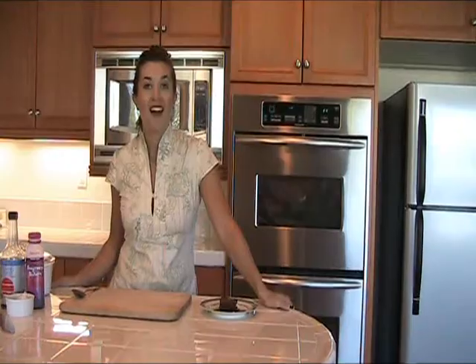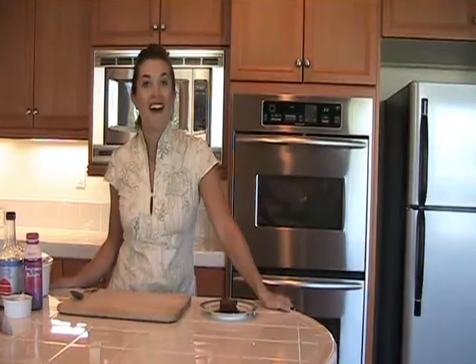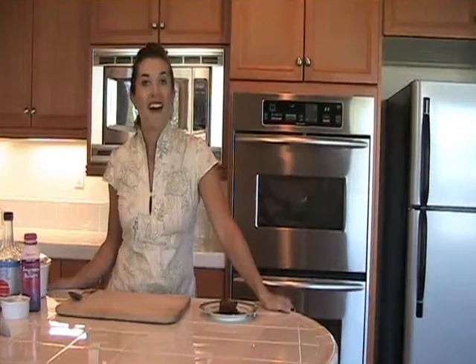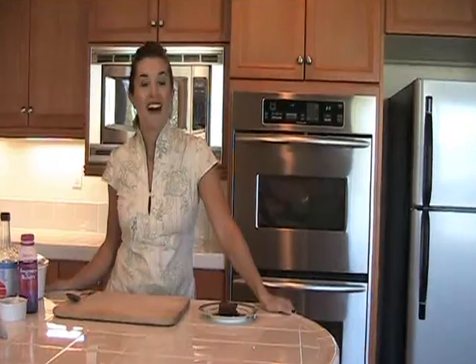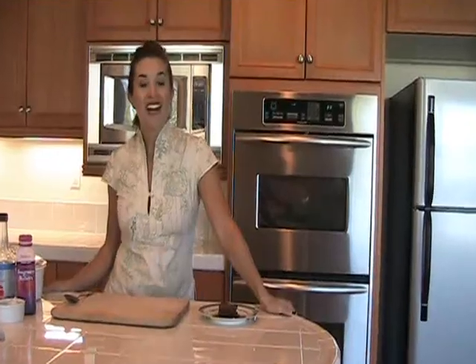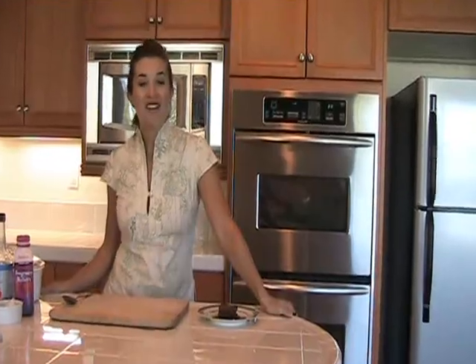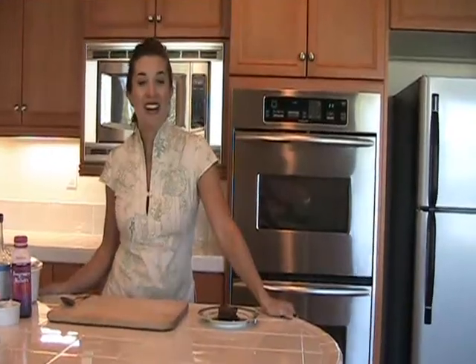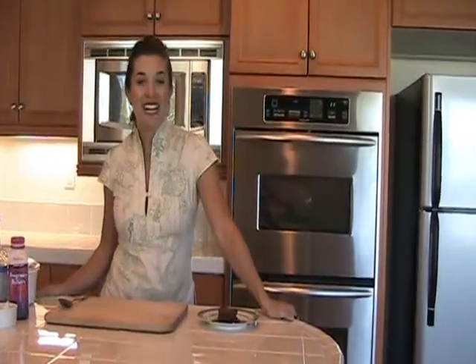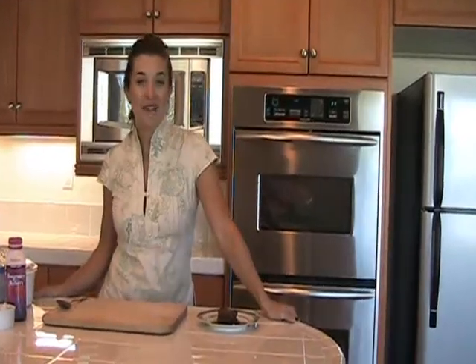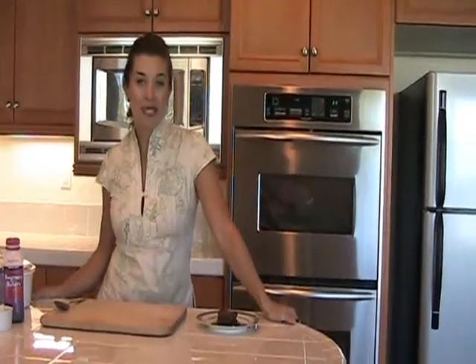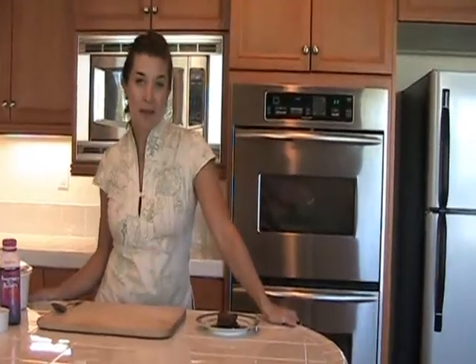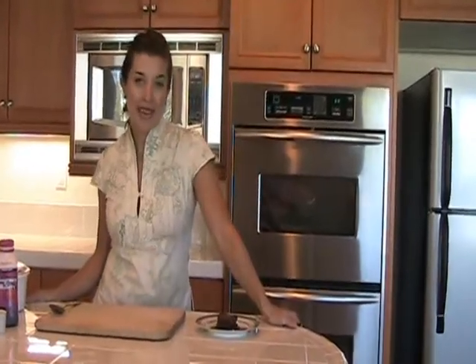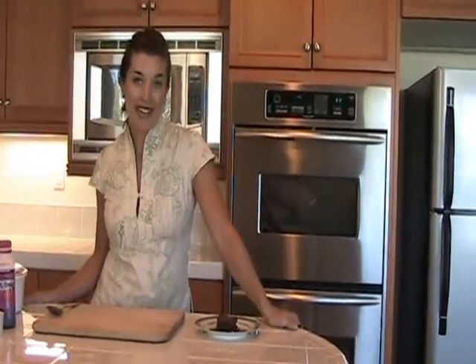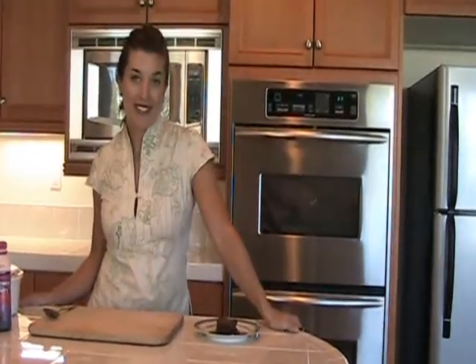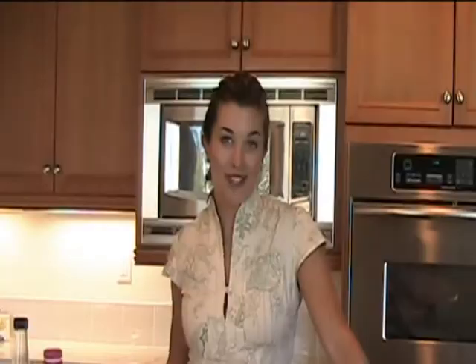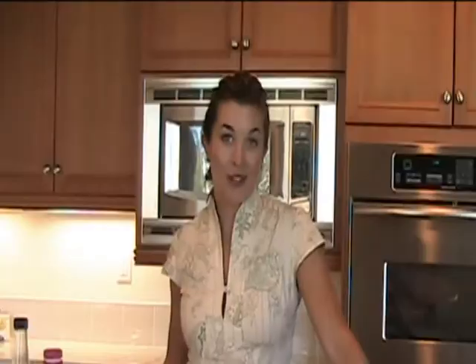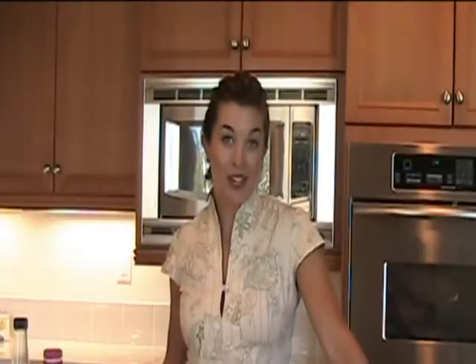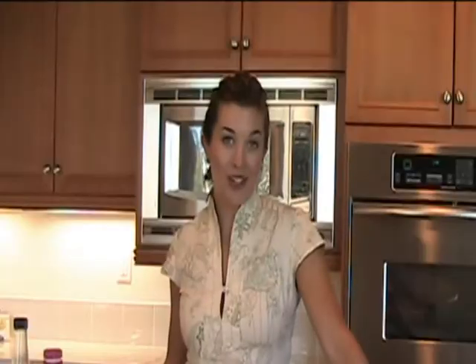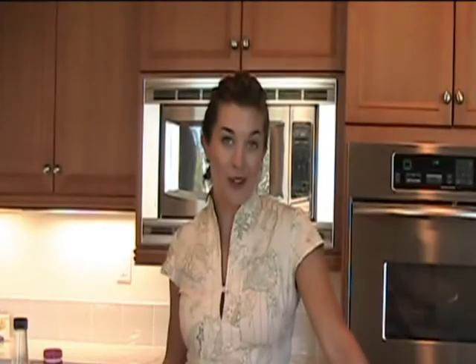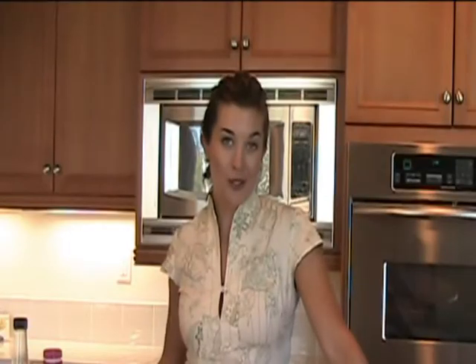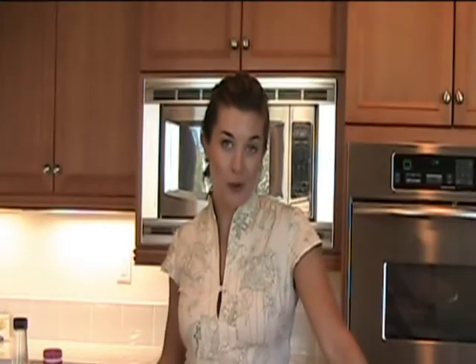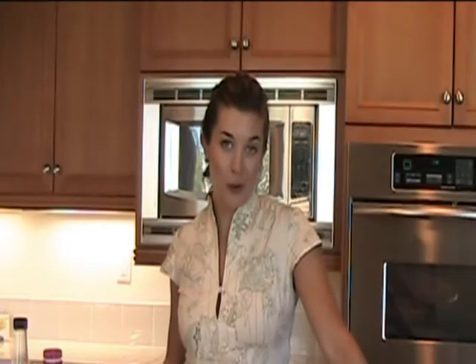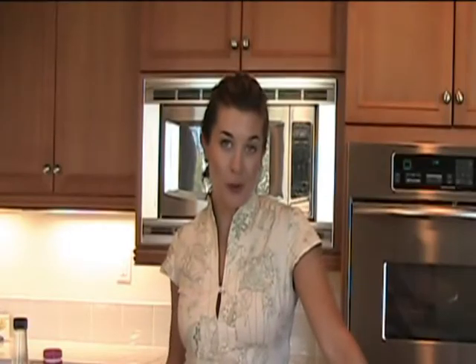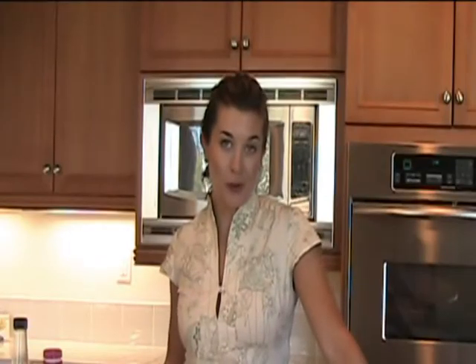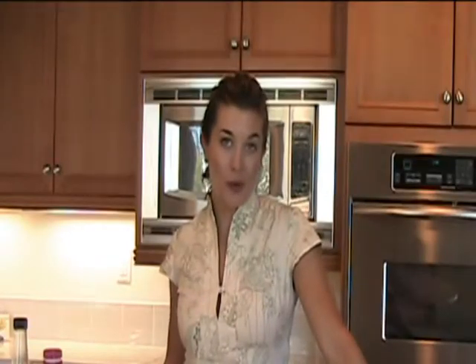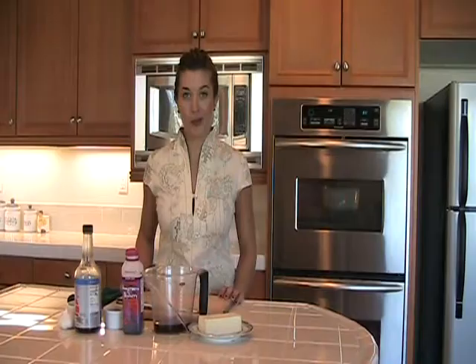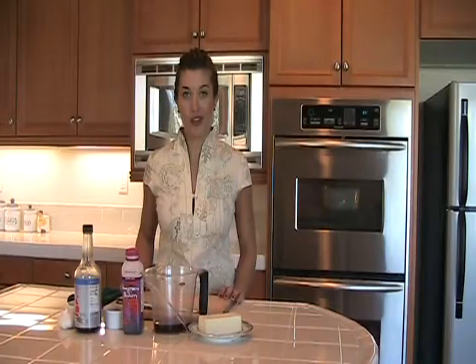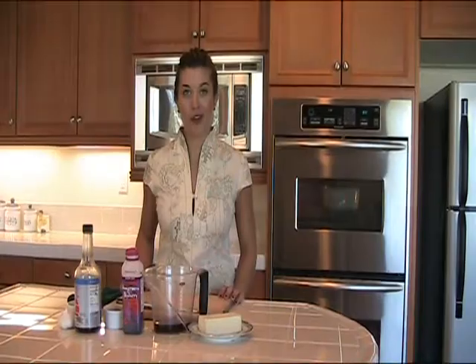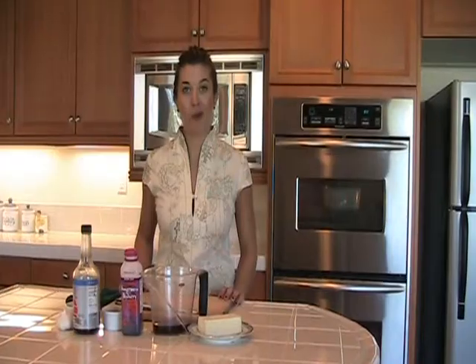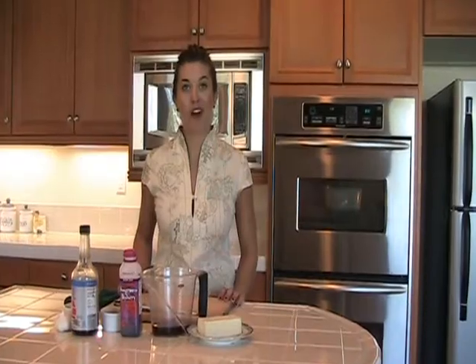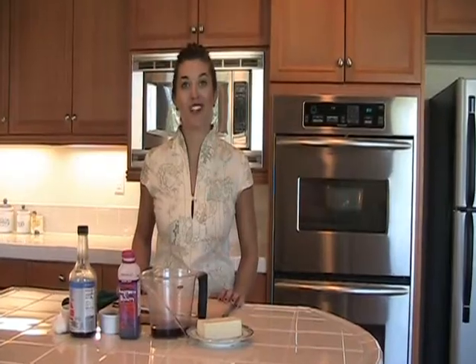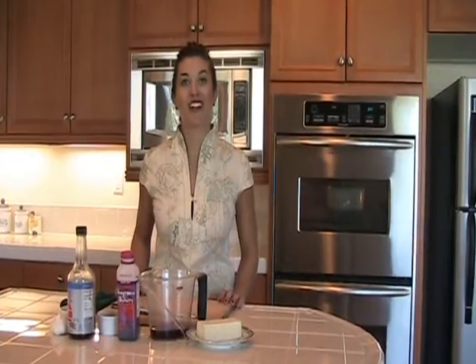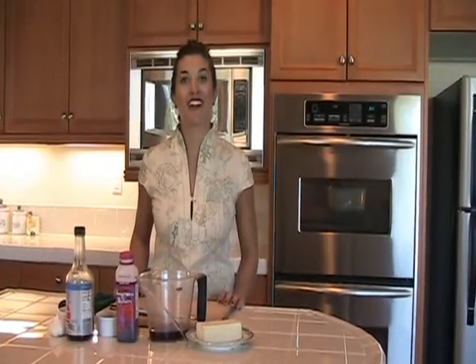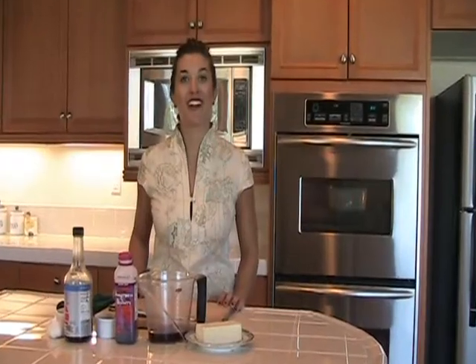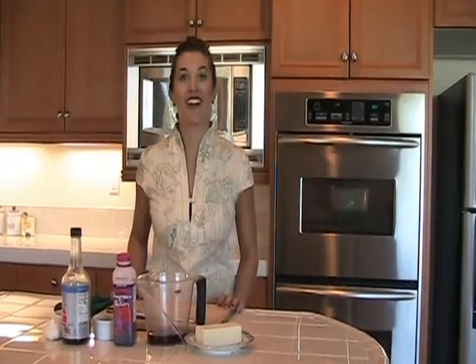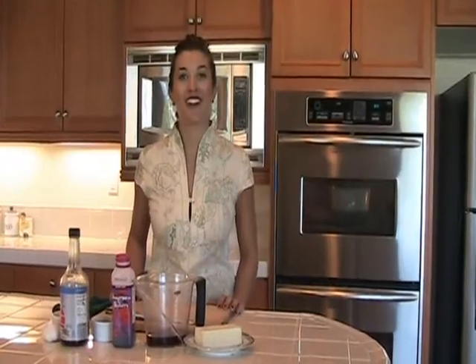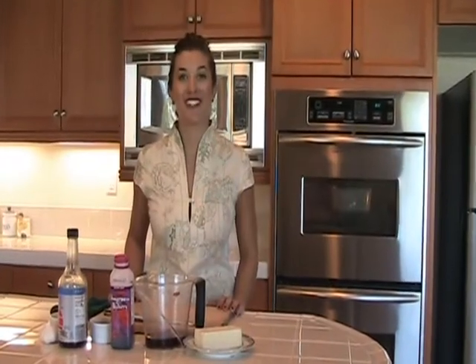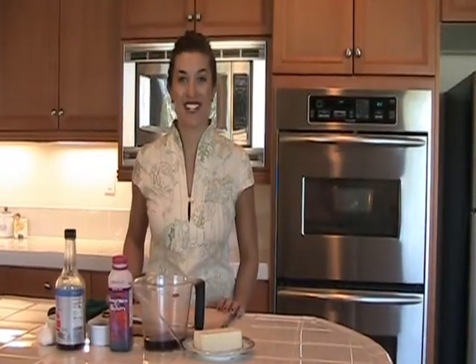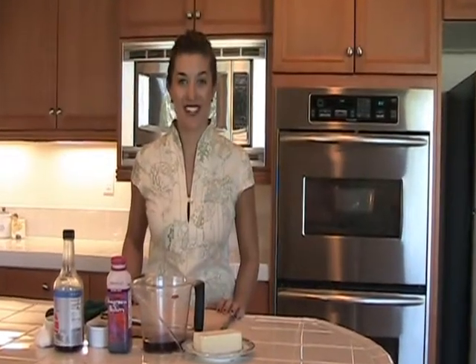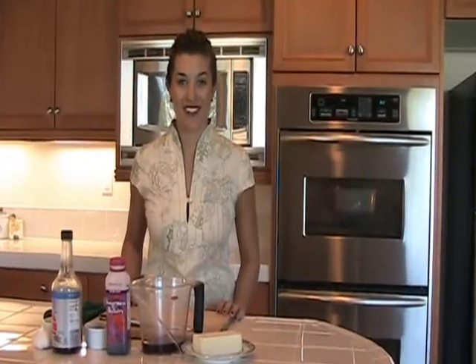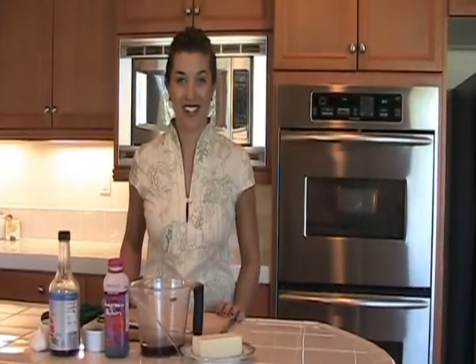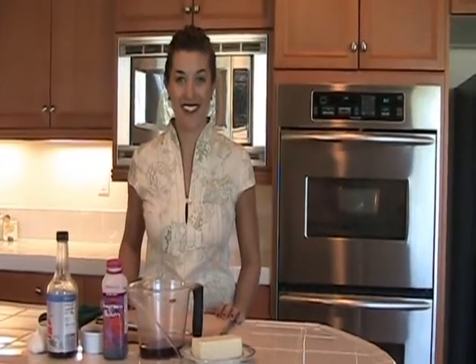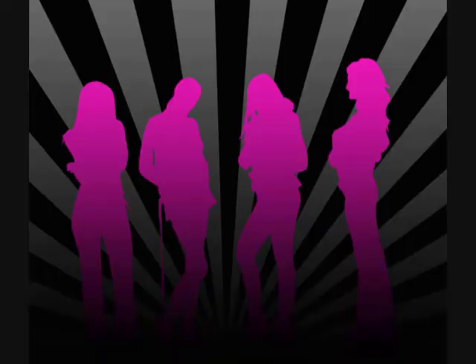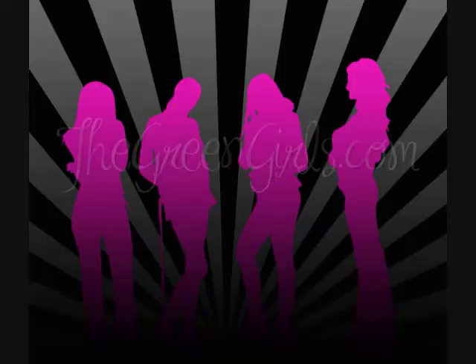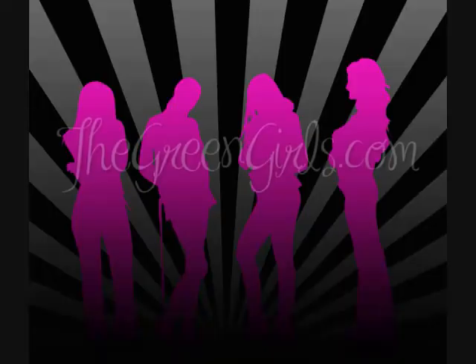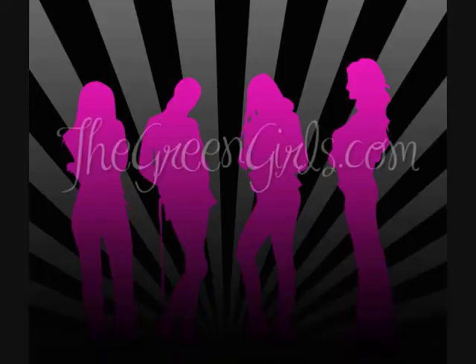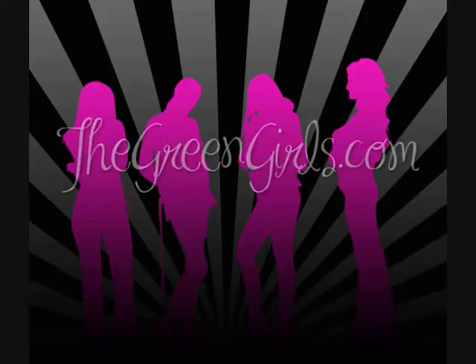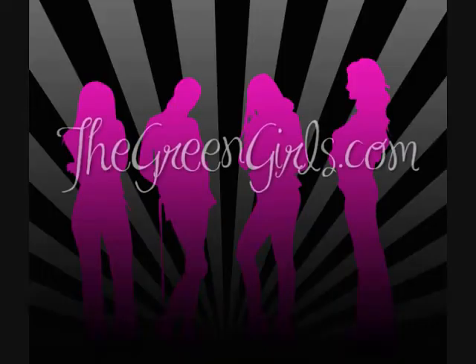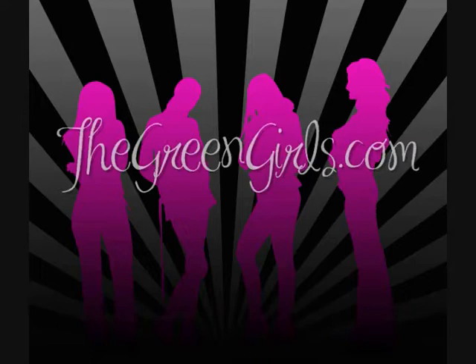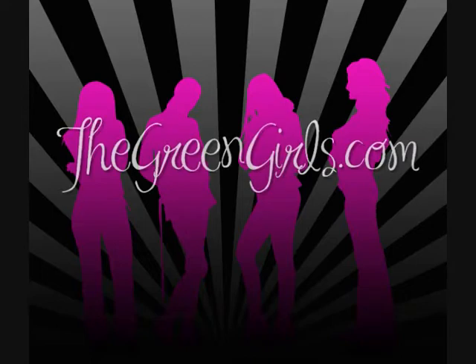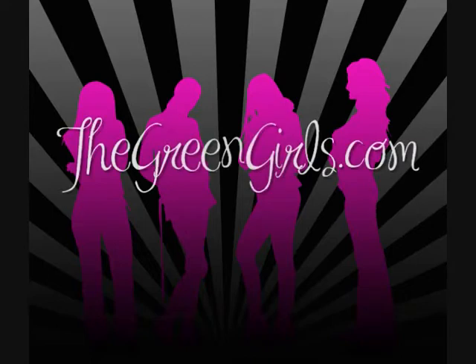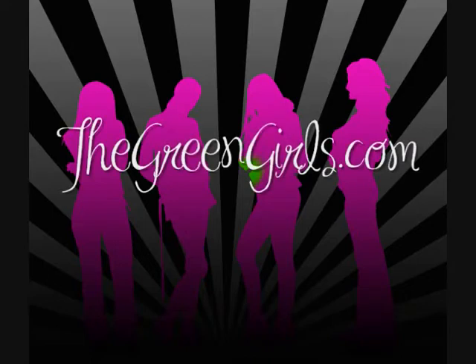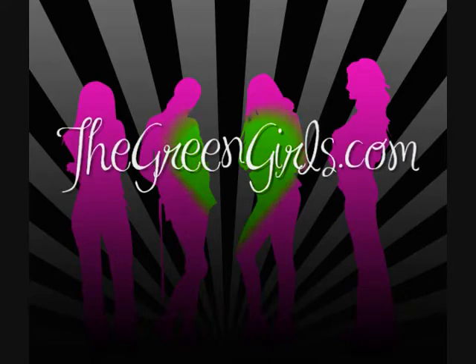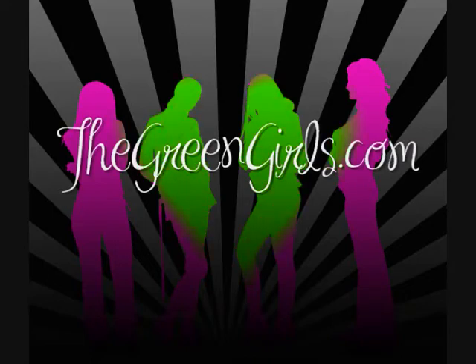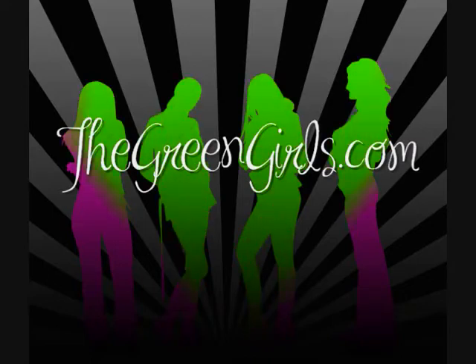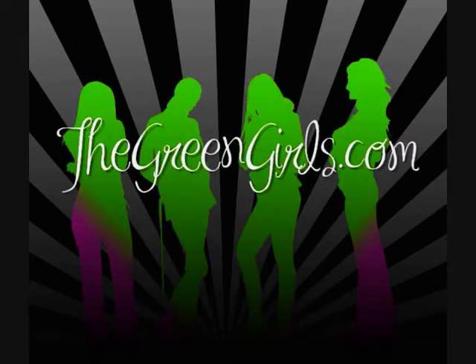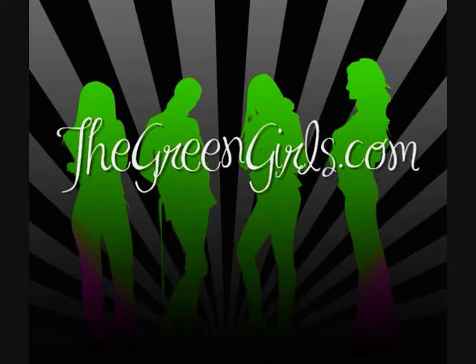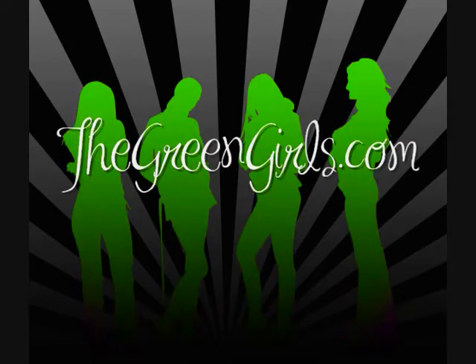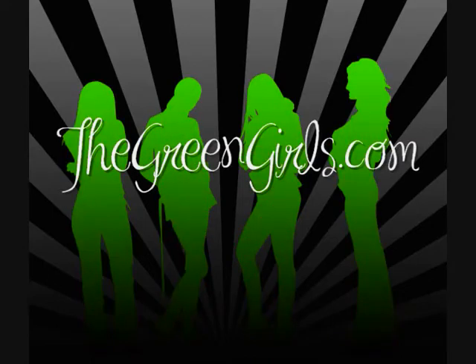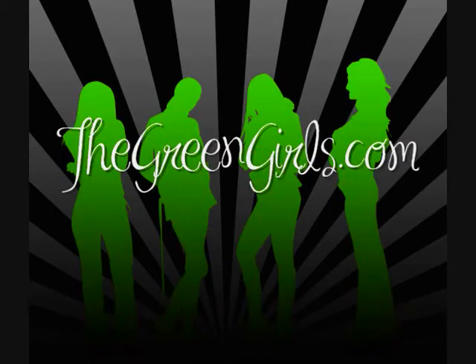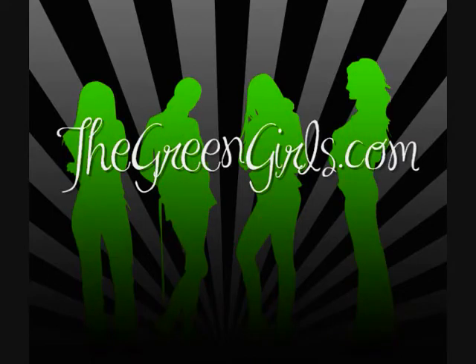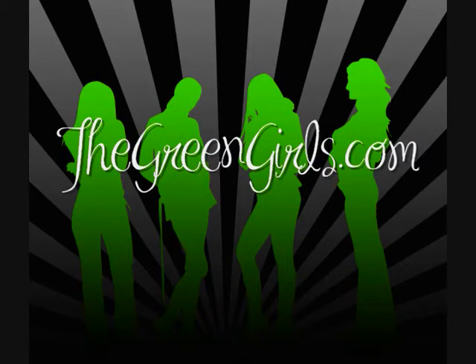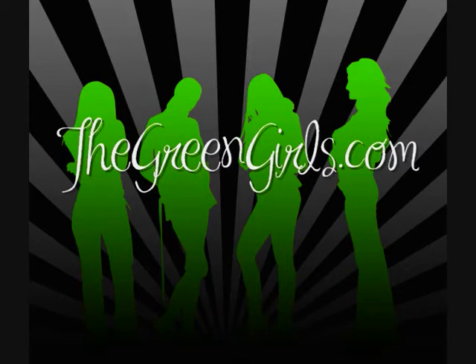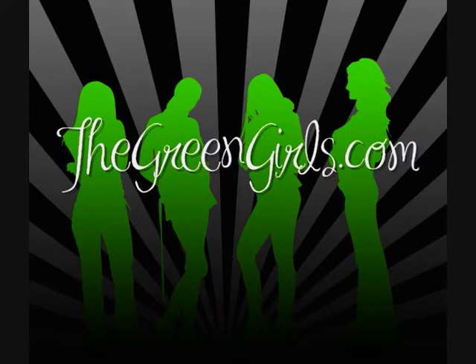Hi, my name is Pace, the Green Girls Food Guru, and you're watching The Green Girls TV. TheGreenGirls.com